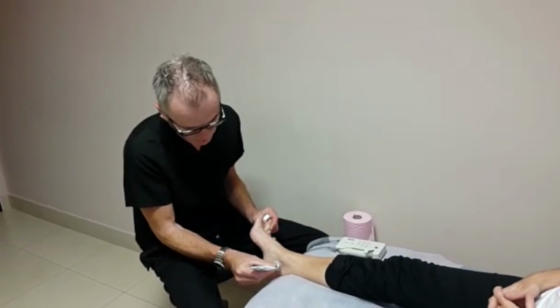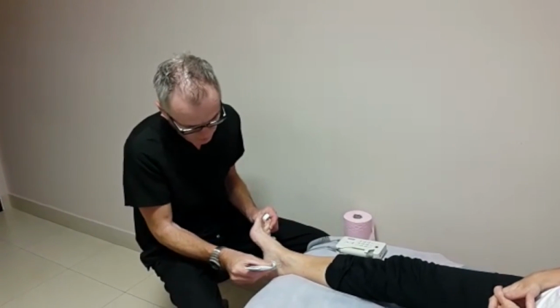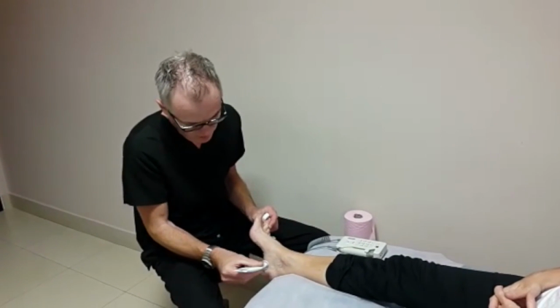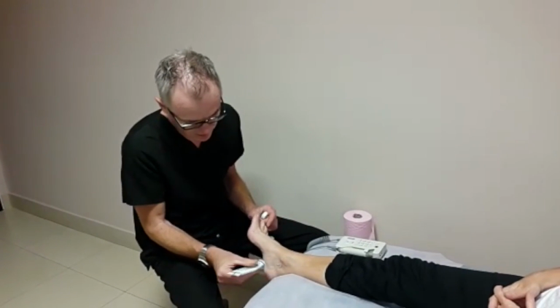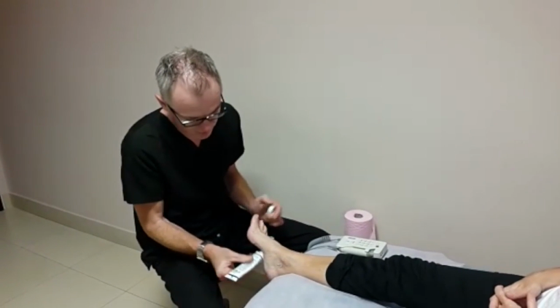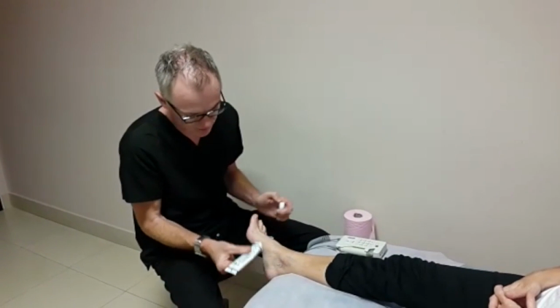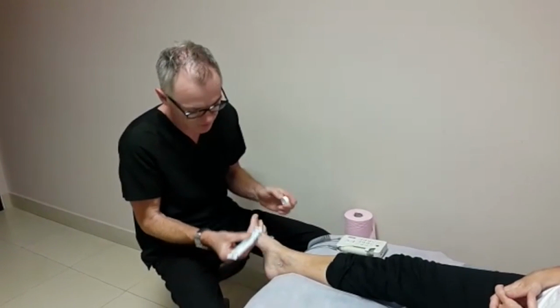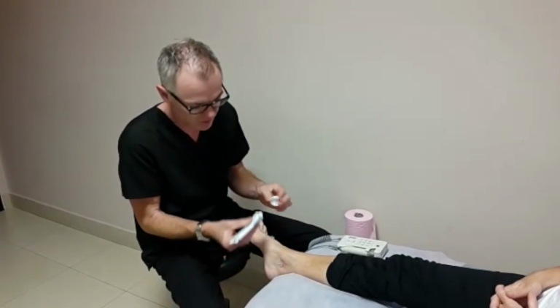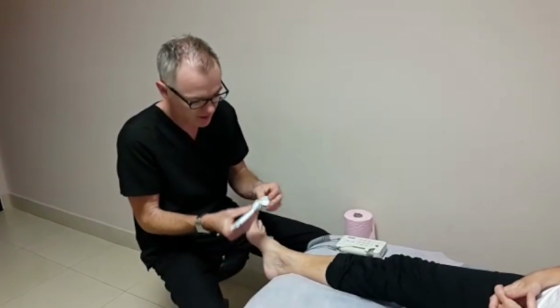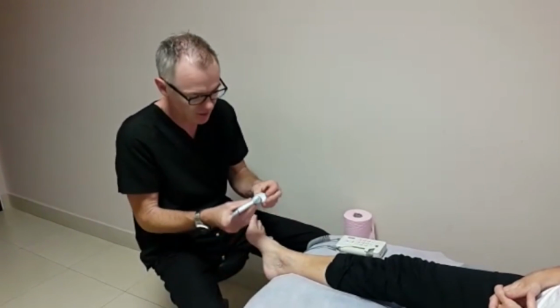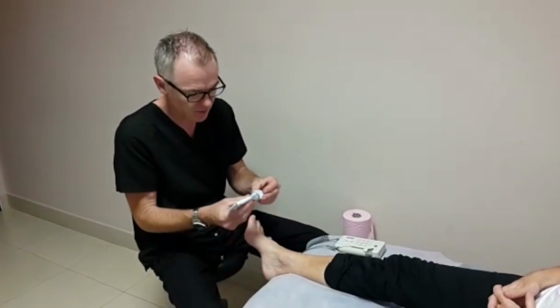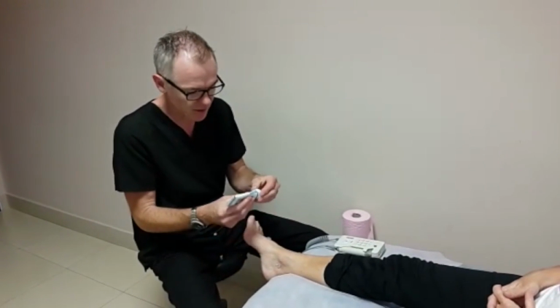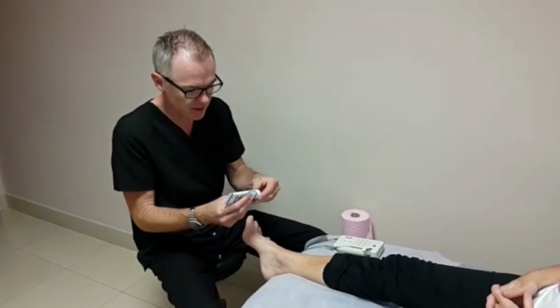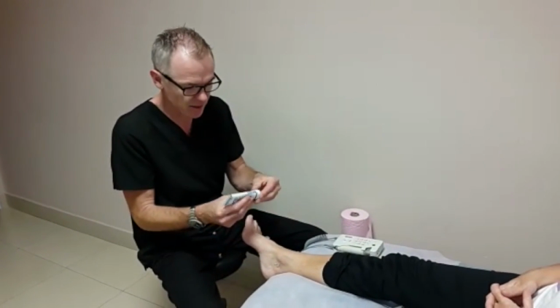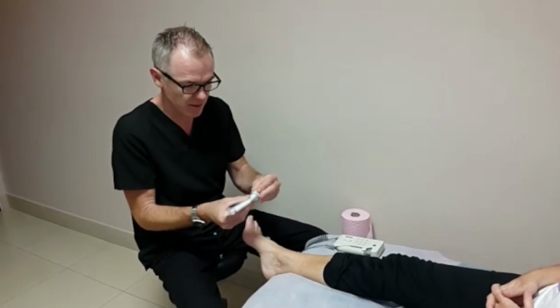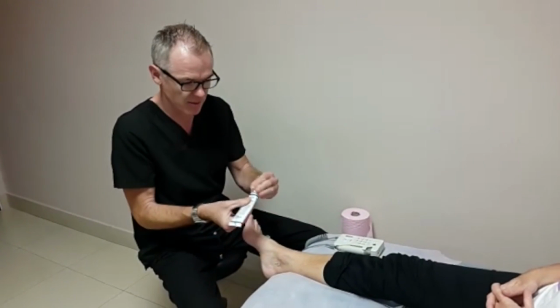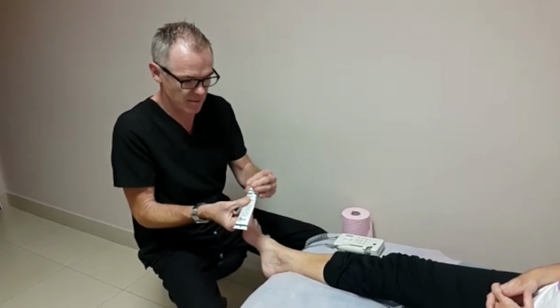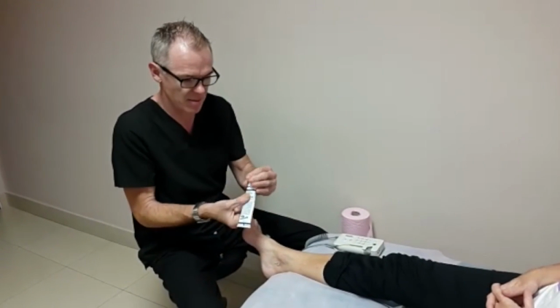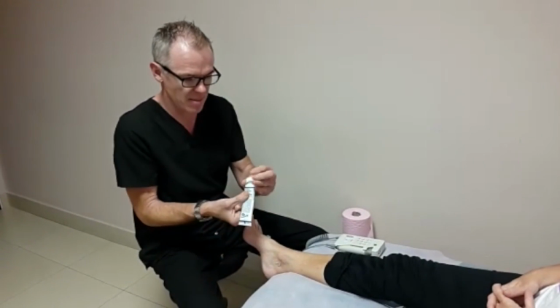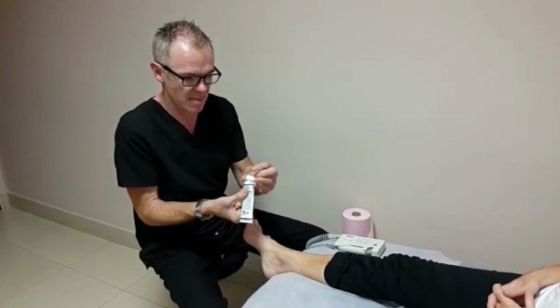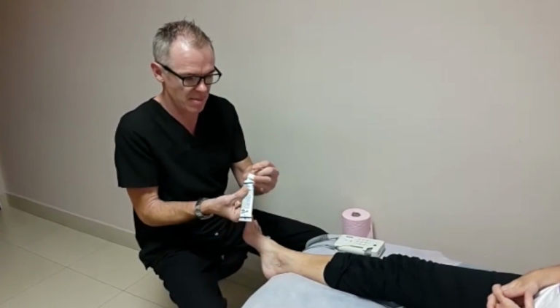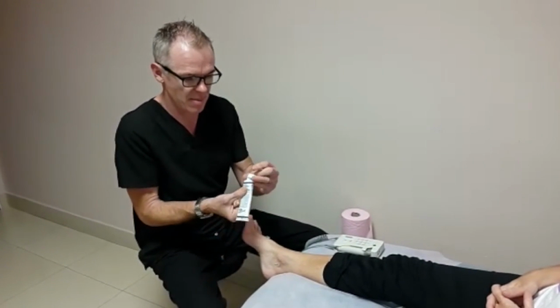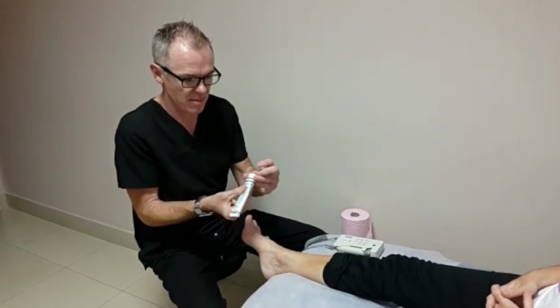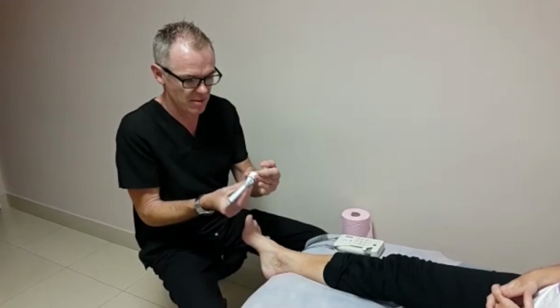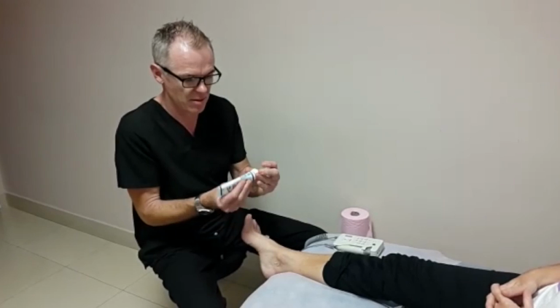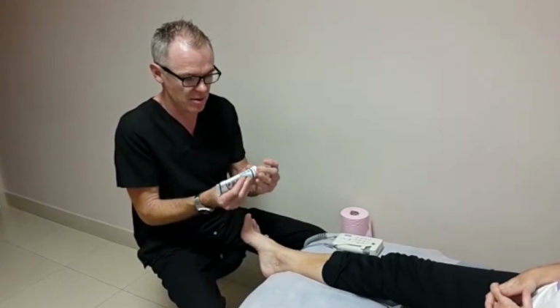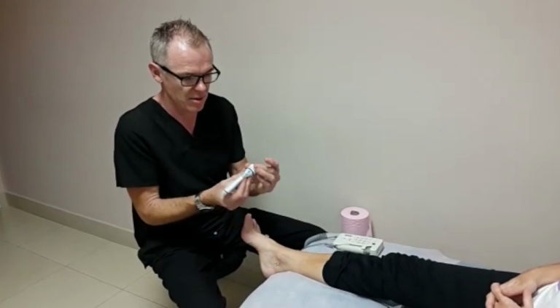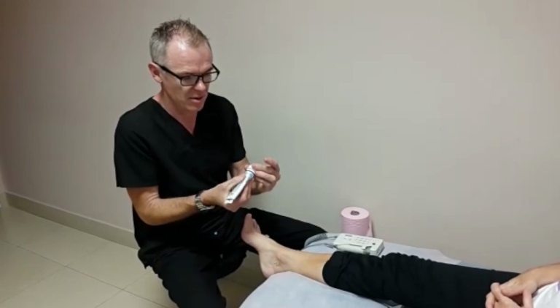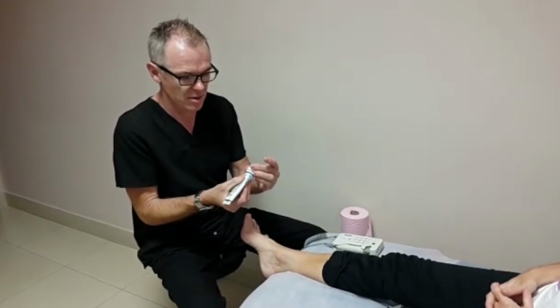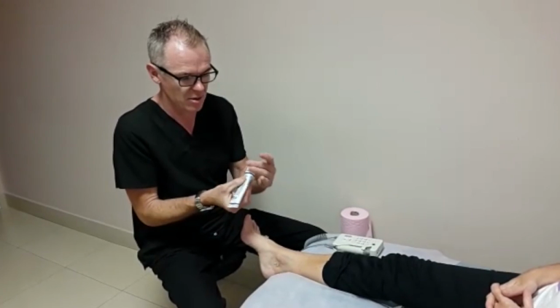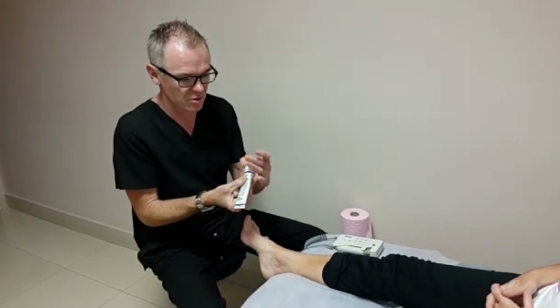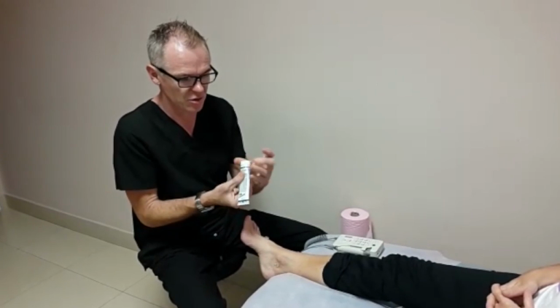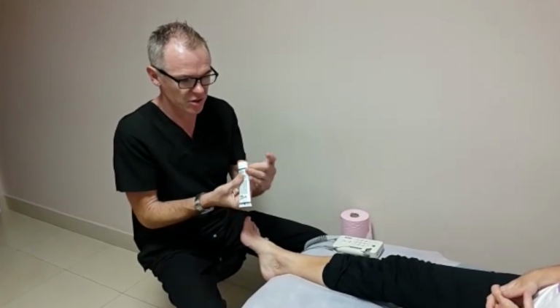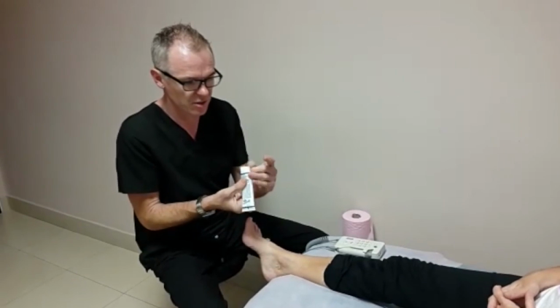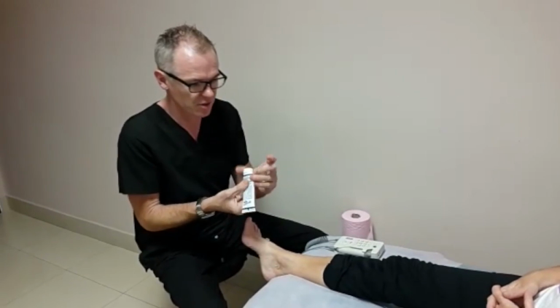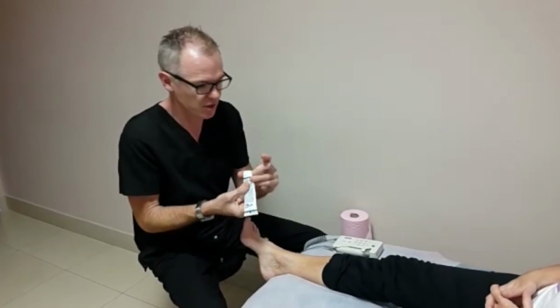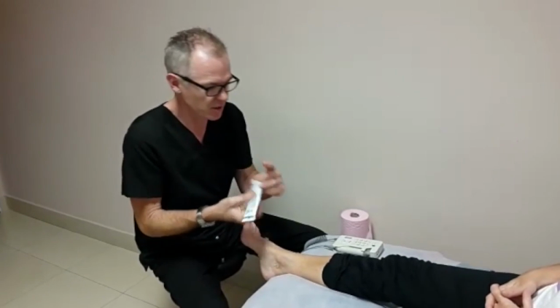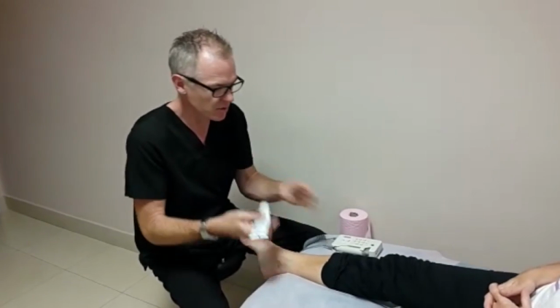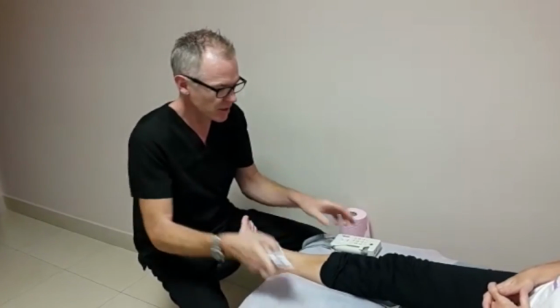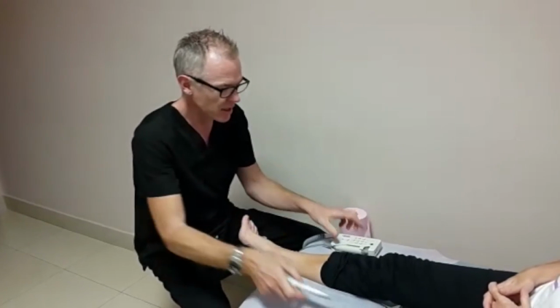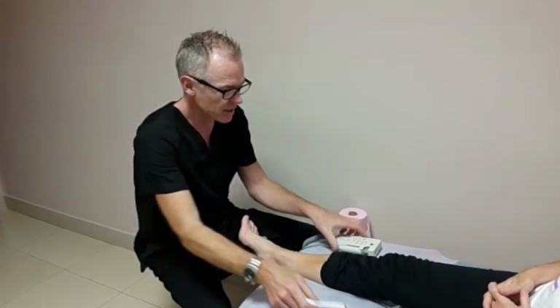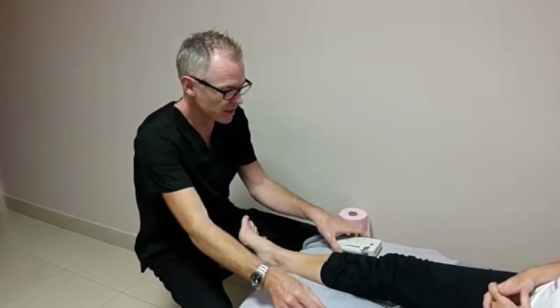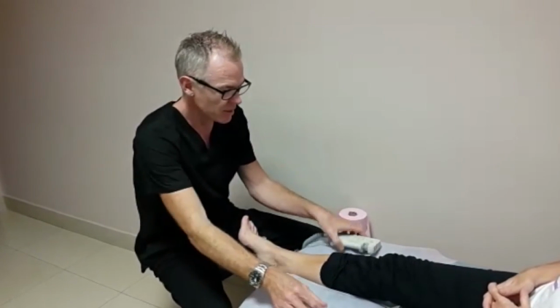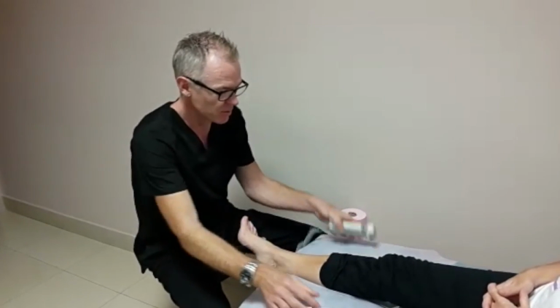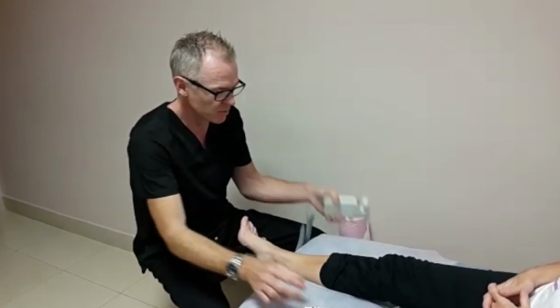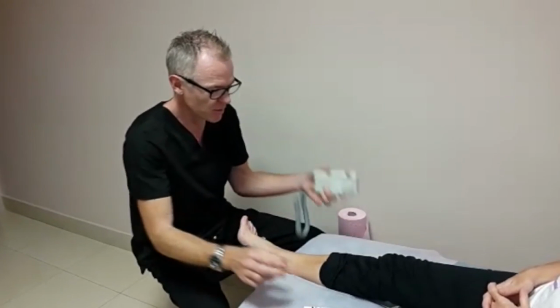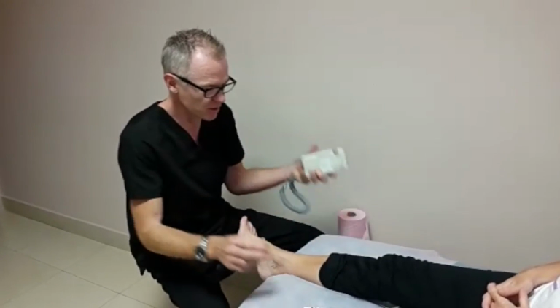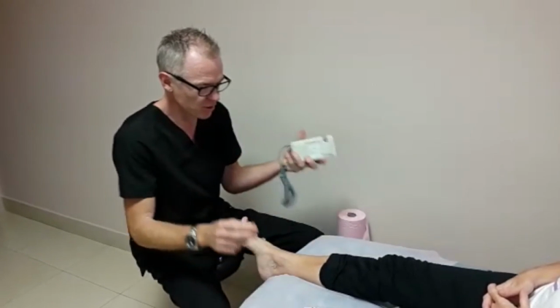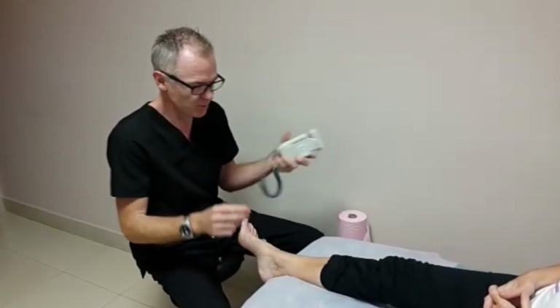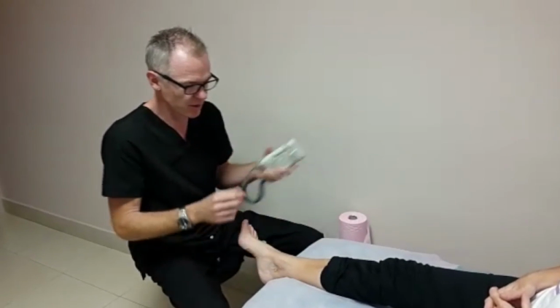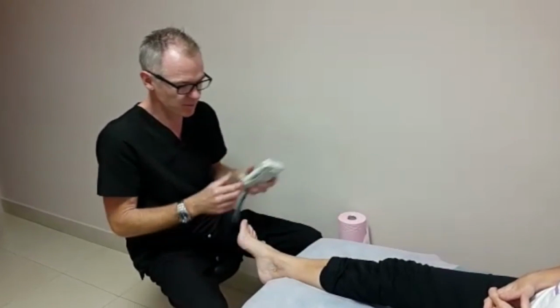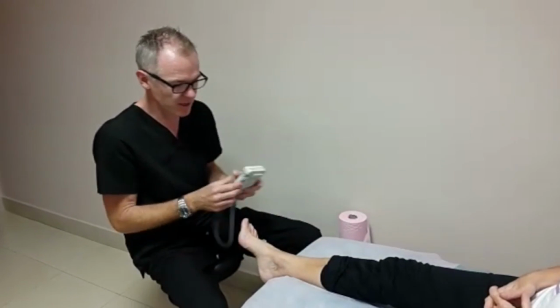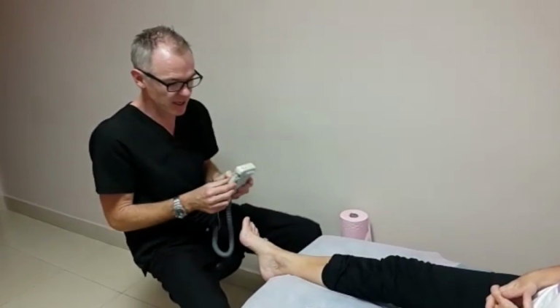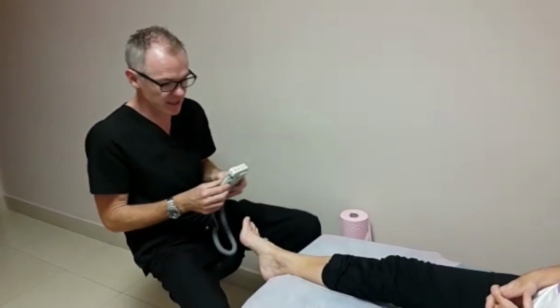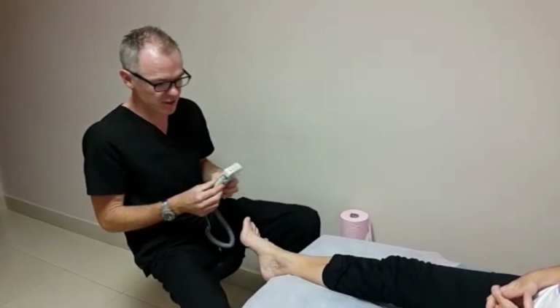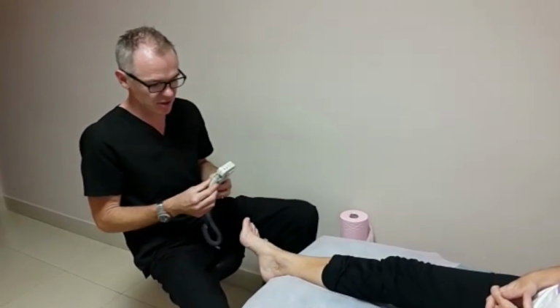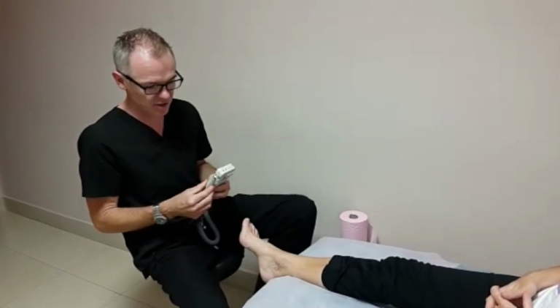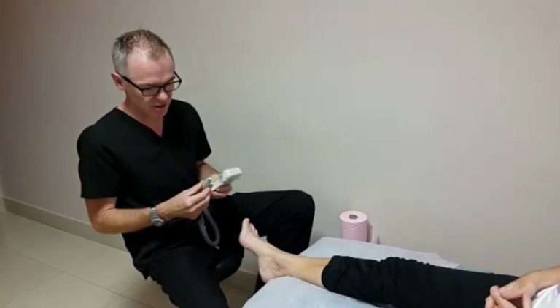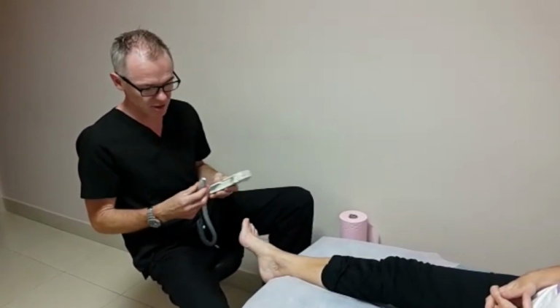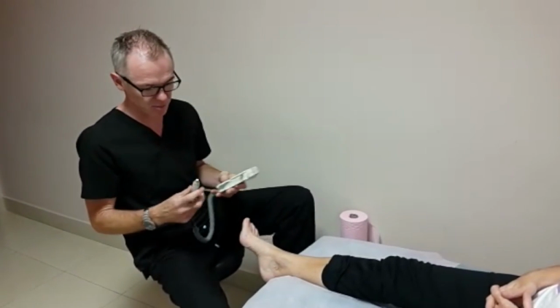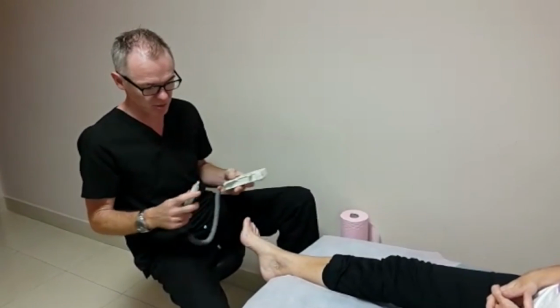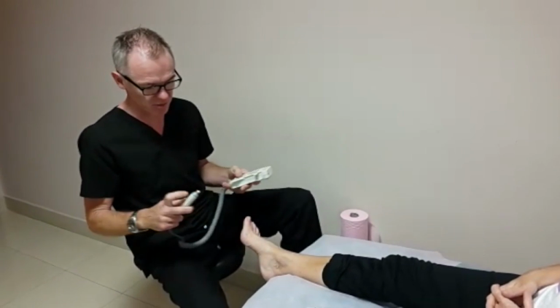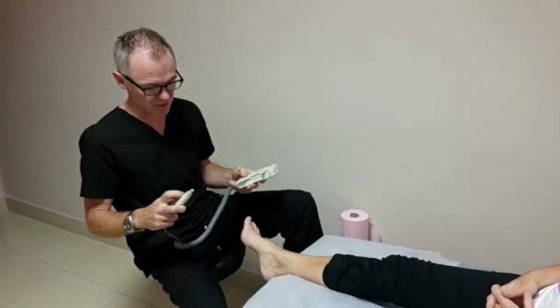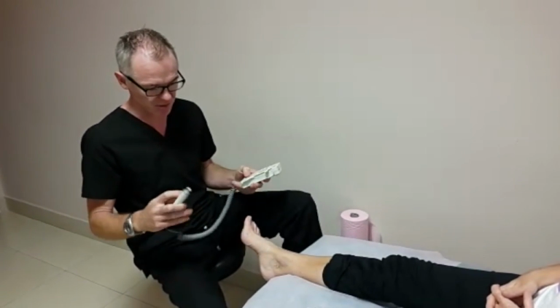A little bit of ultrasound gel on there, and then with my Doppler I'm going to listen to these pulses.